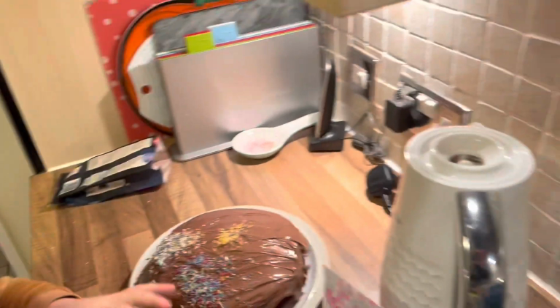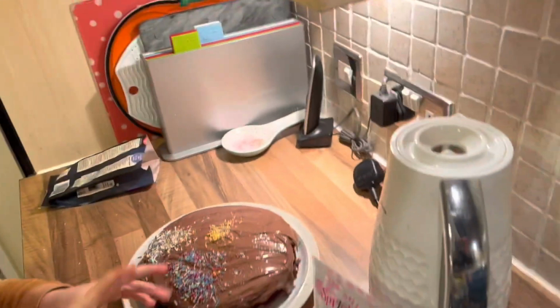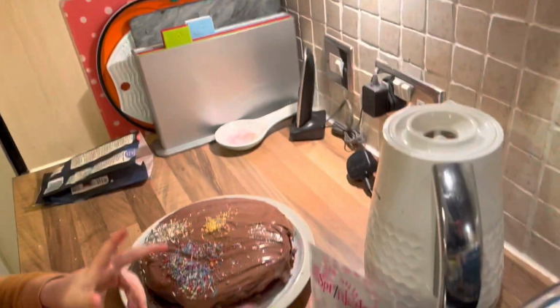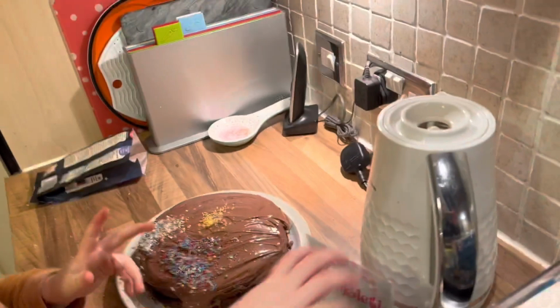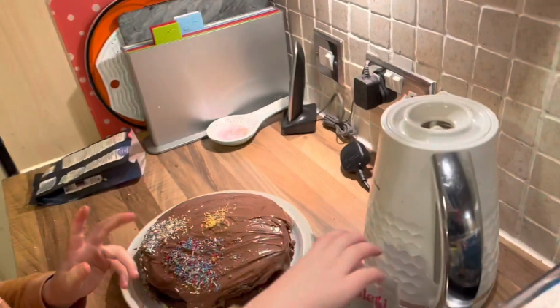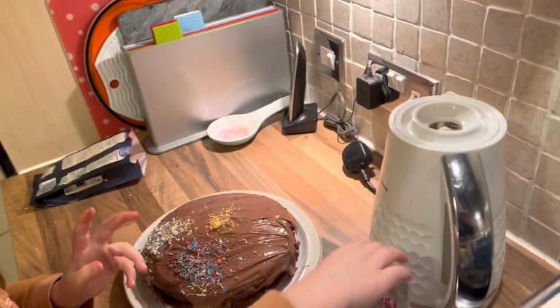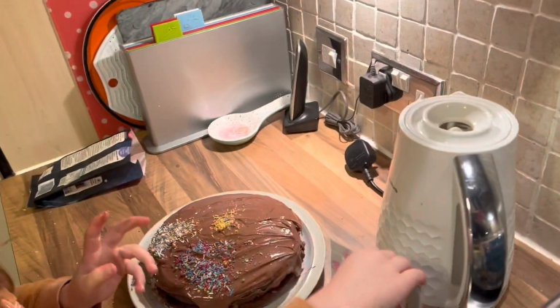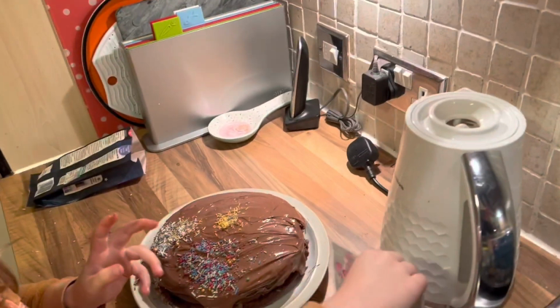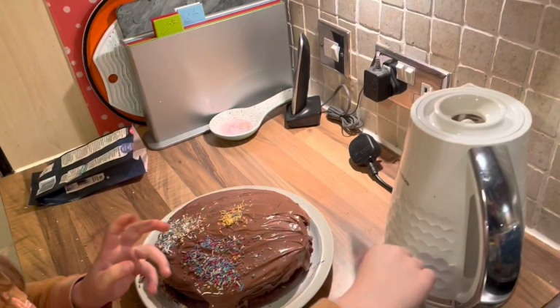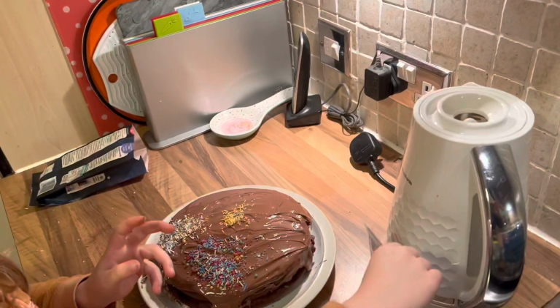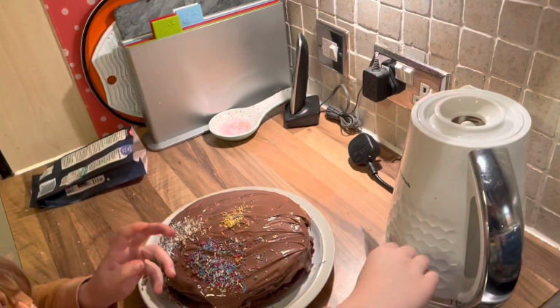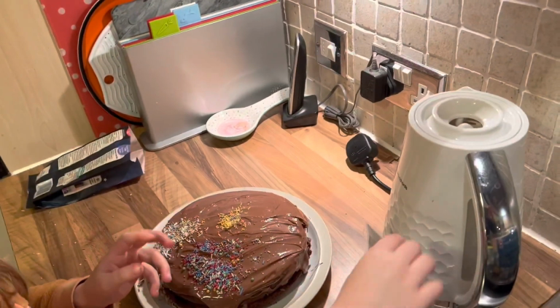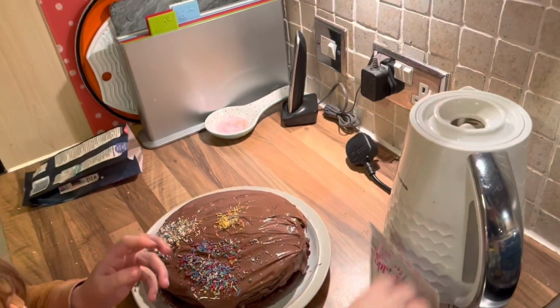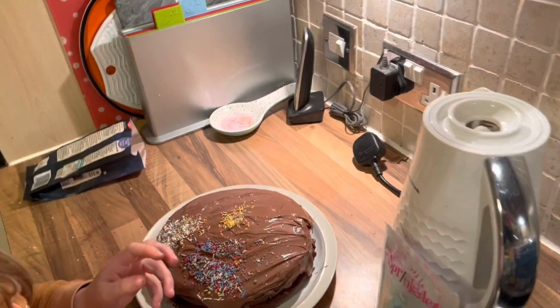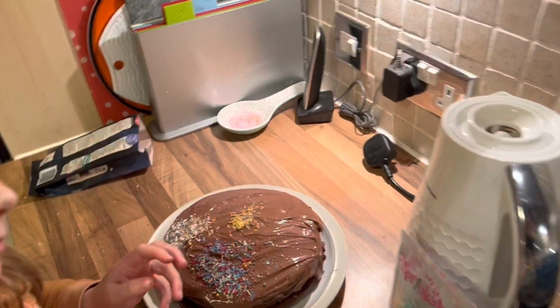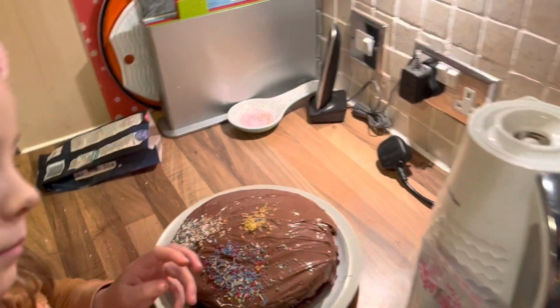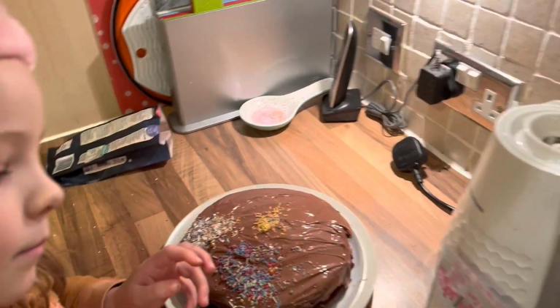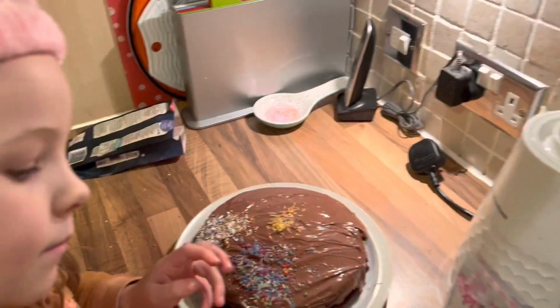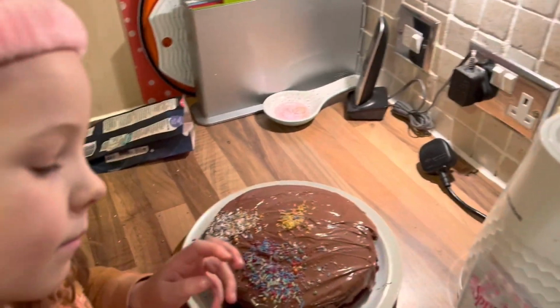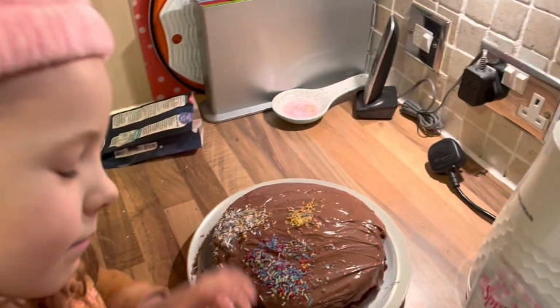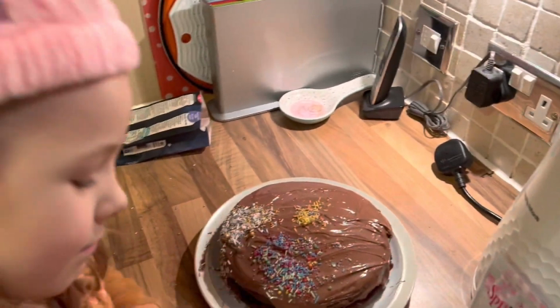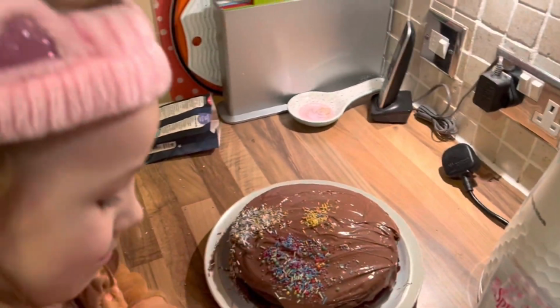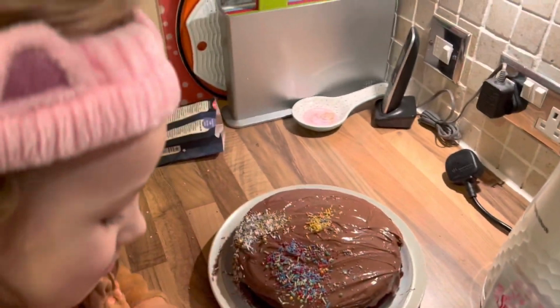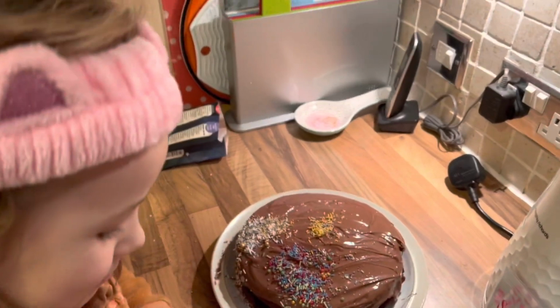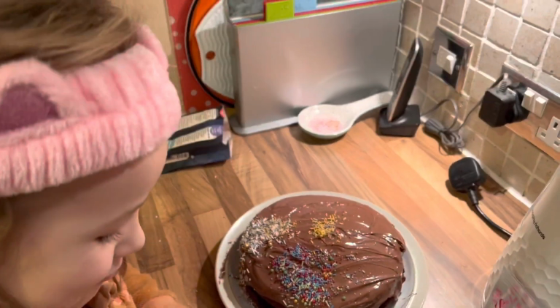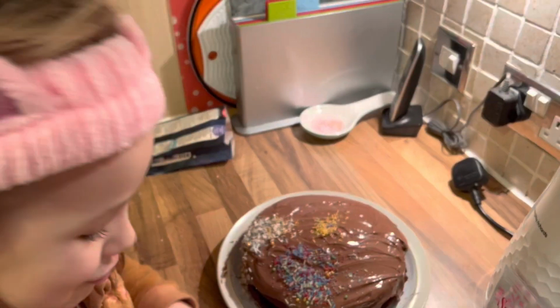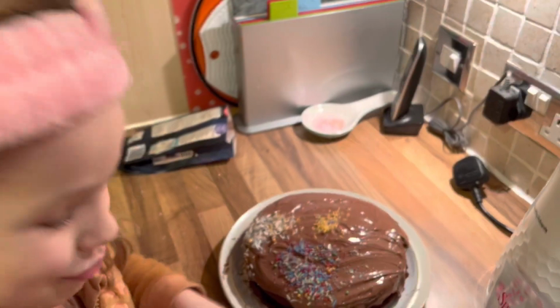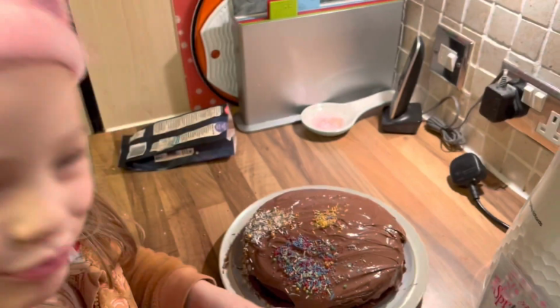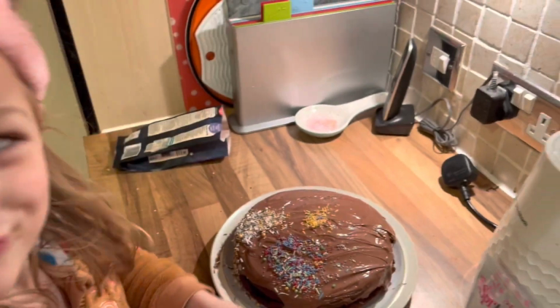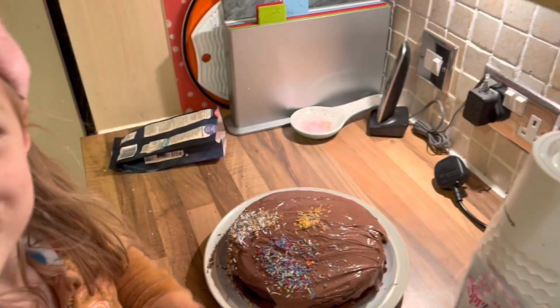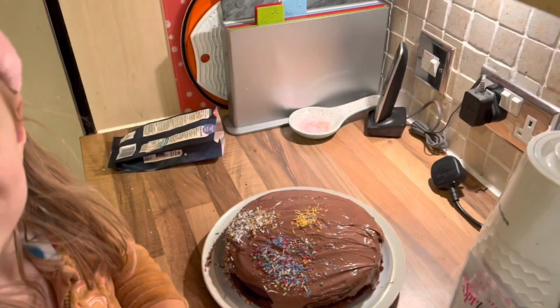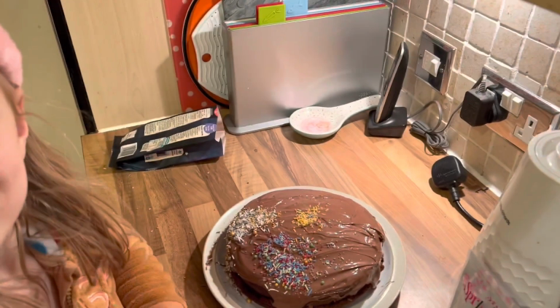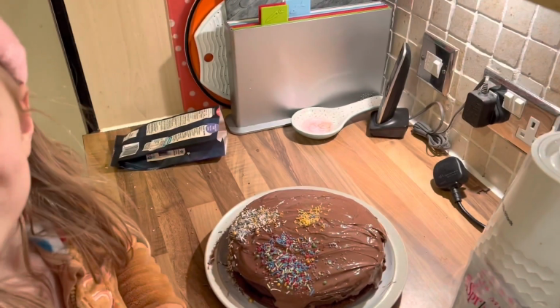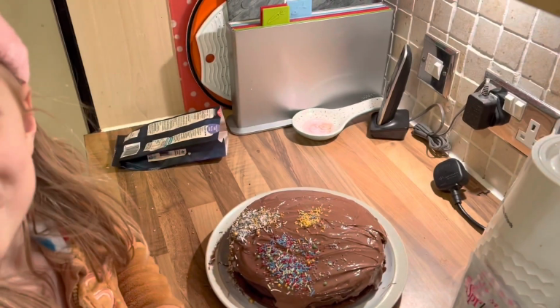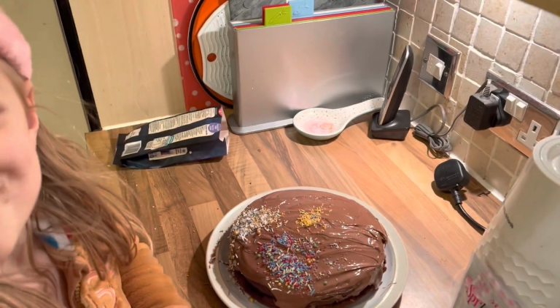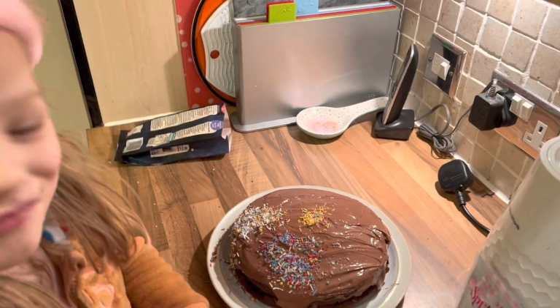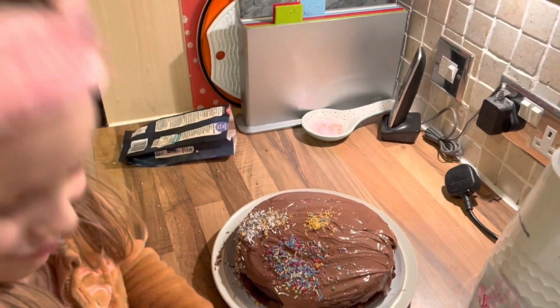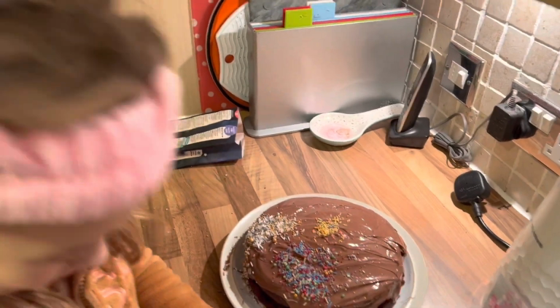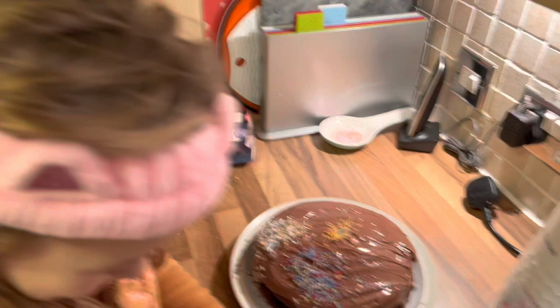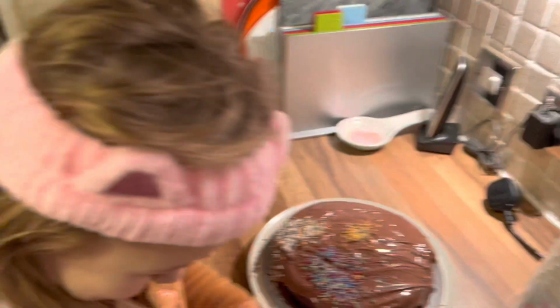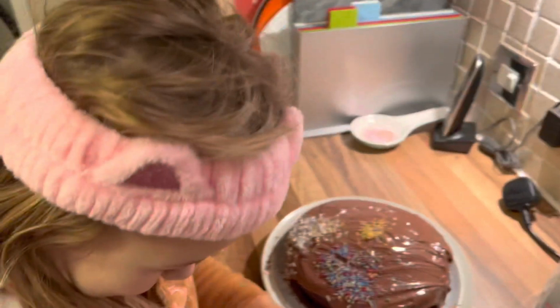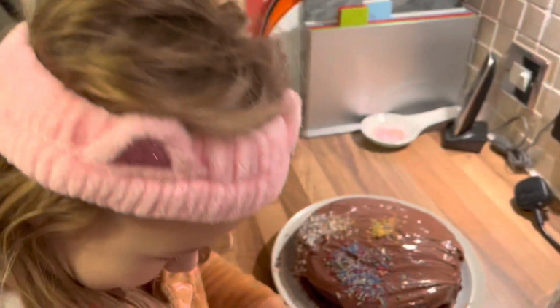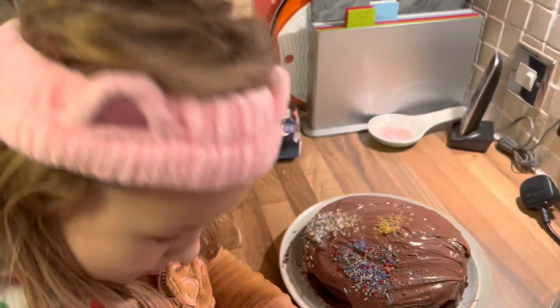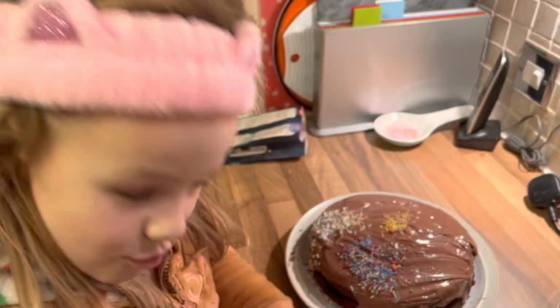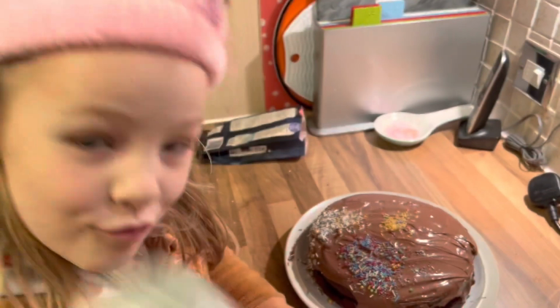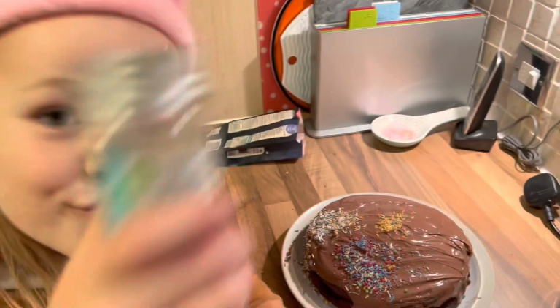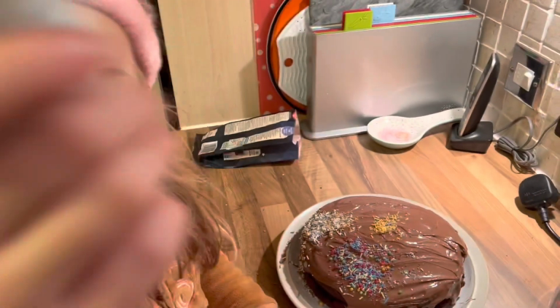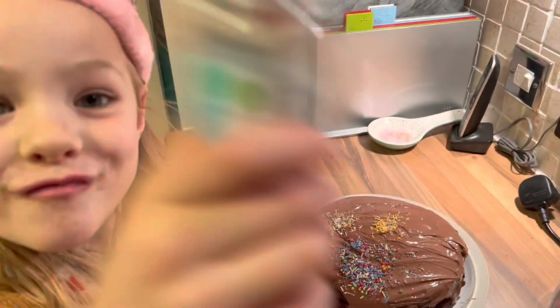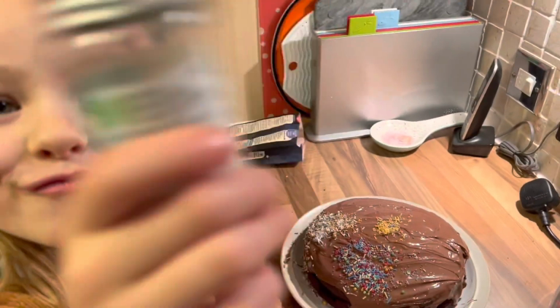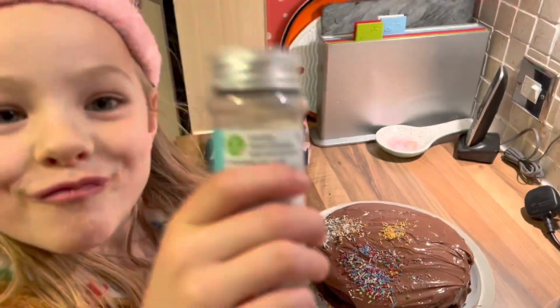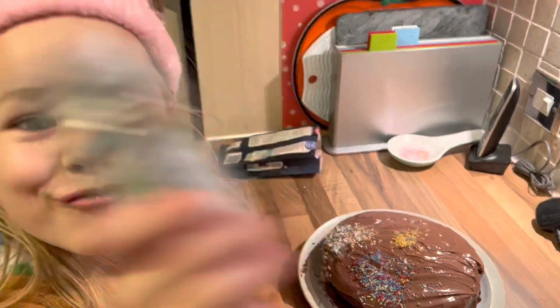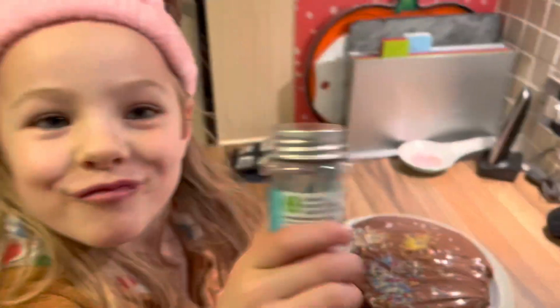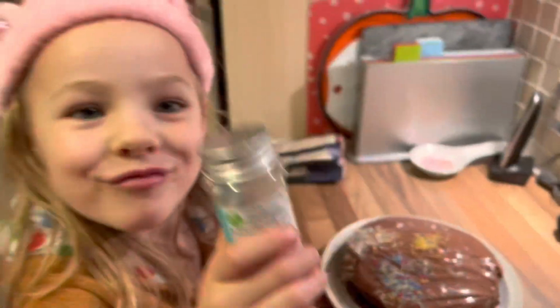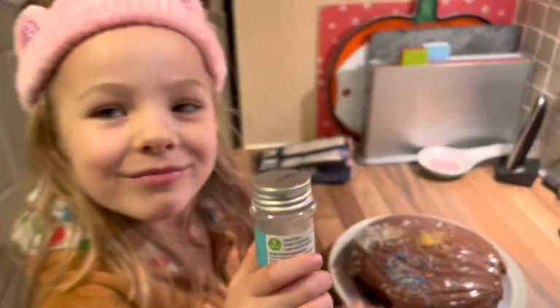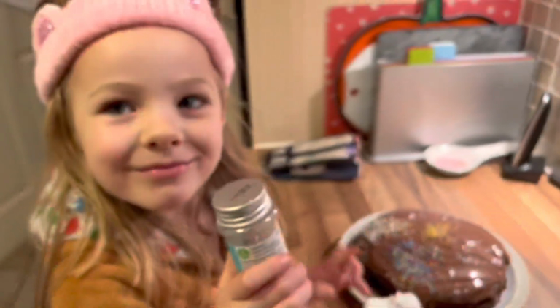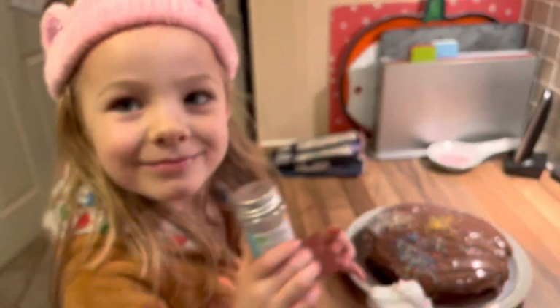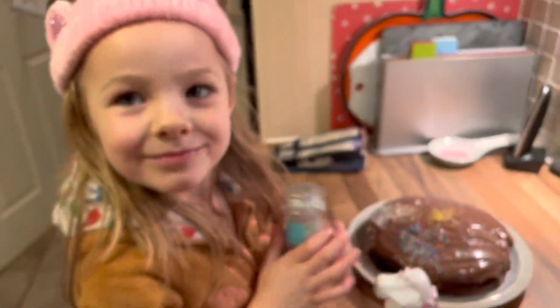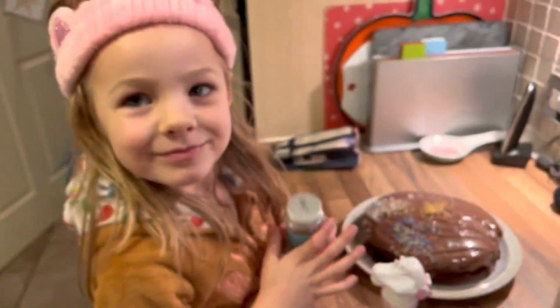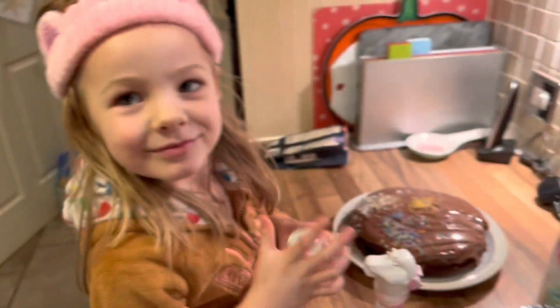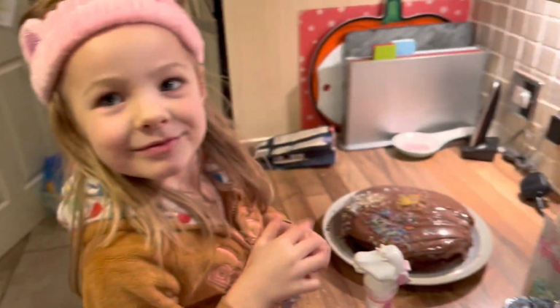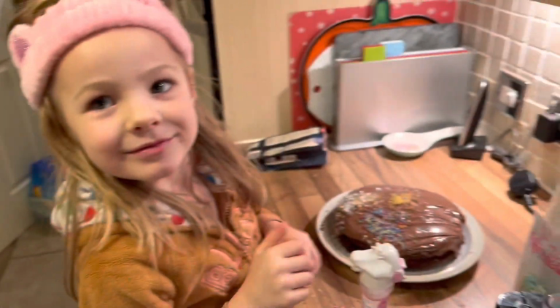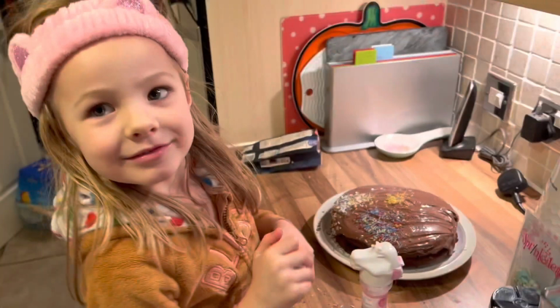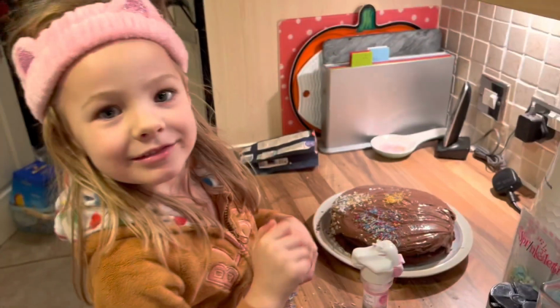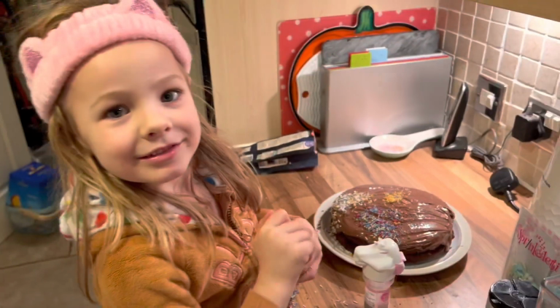This is looking epic, Nancy. Sugar rush coming your way in a minute.